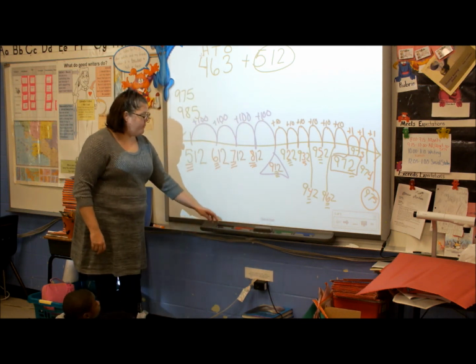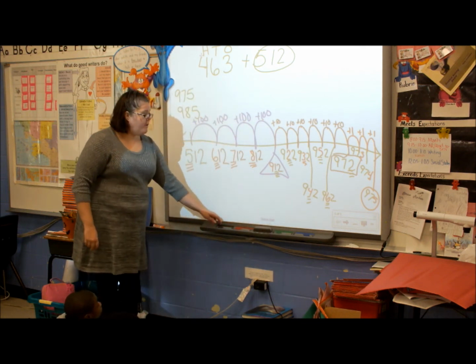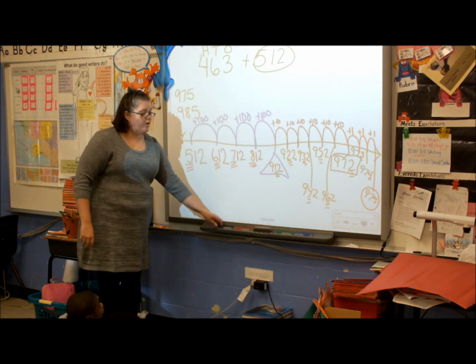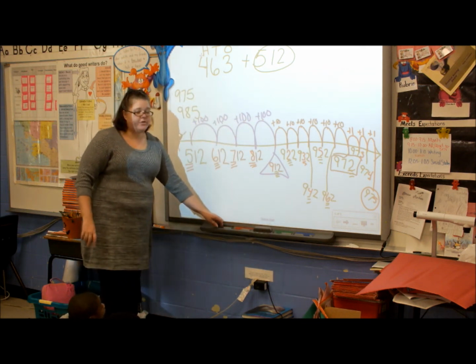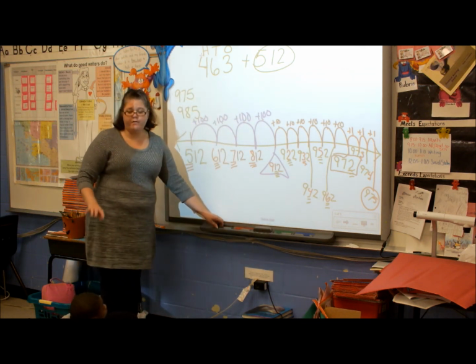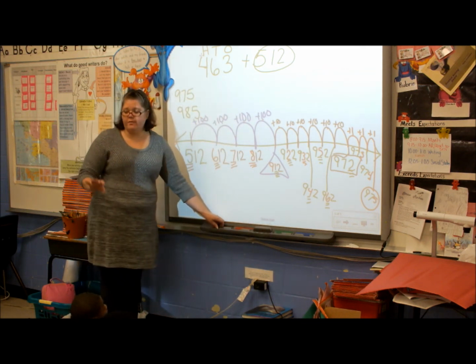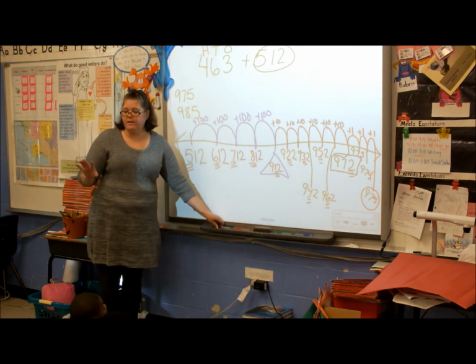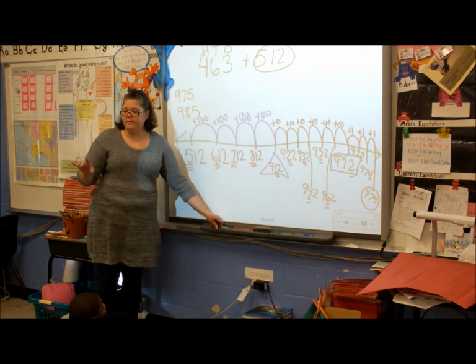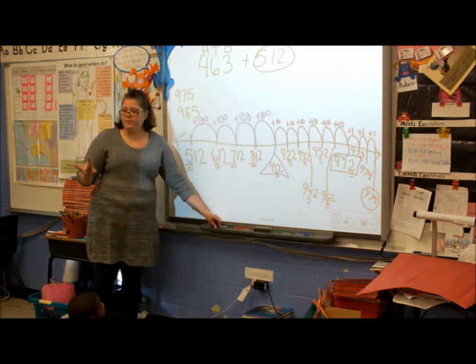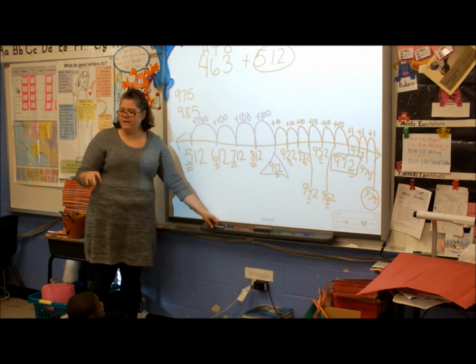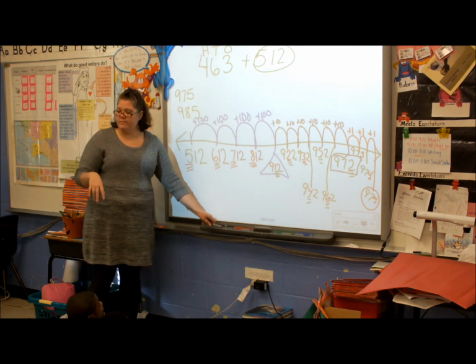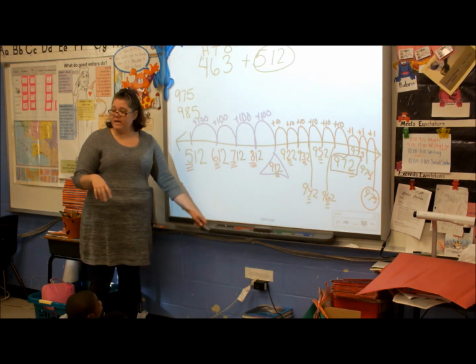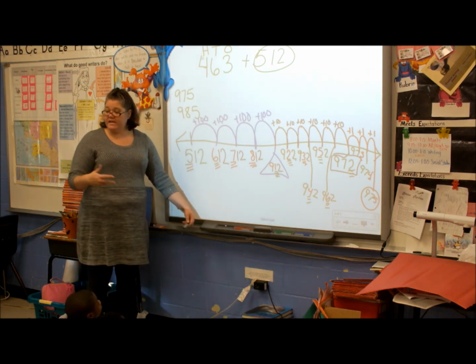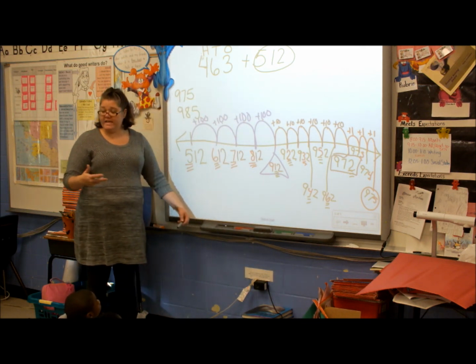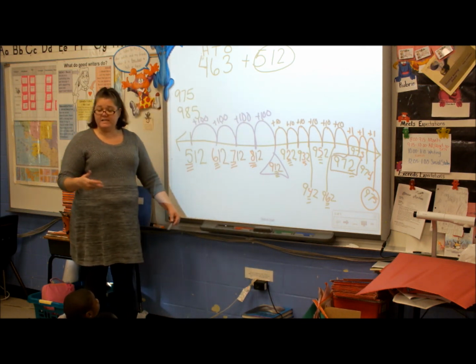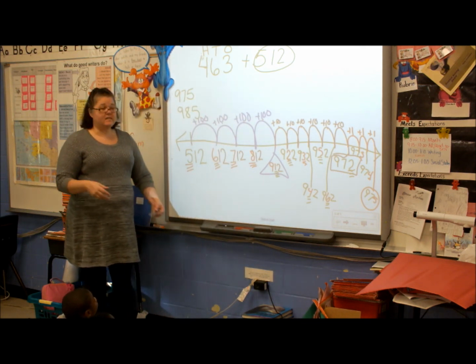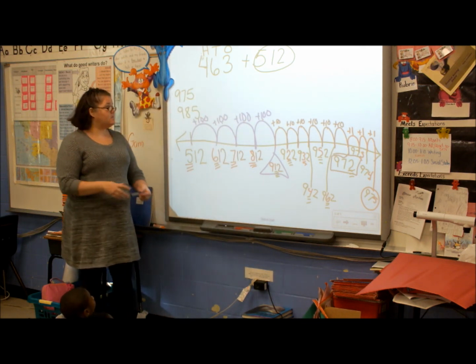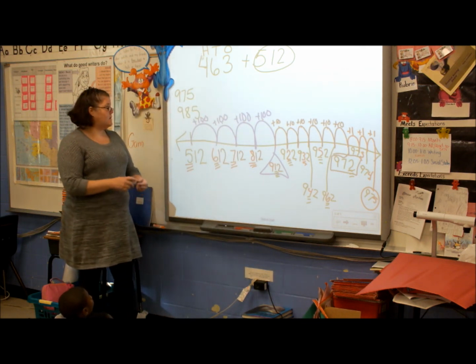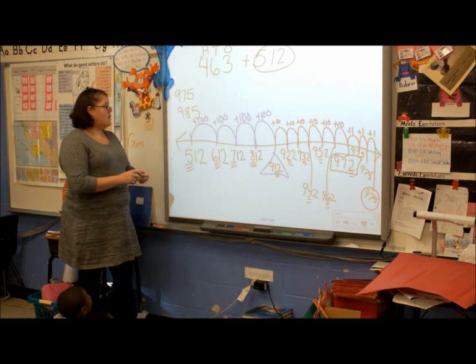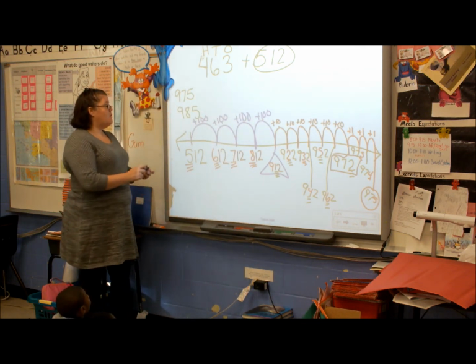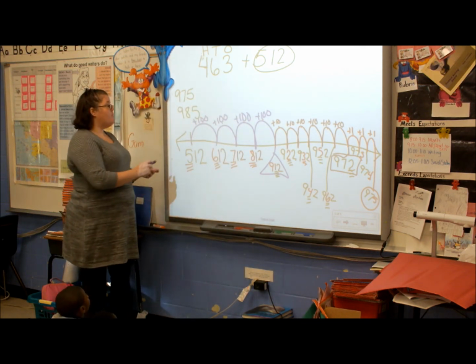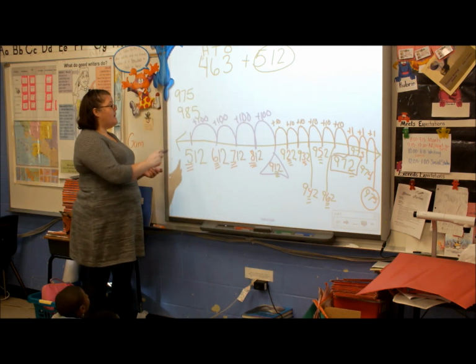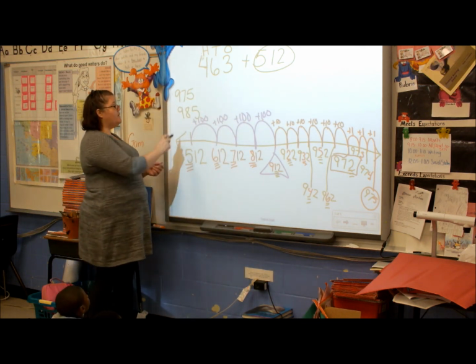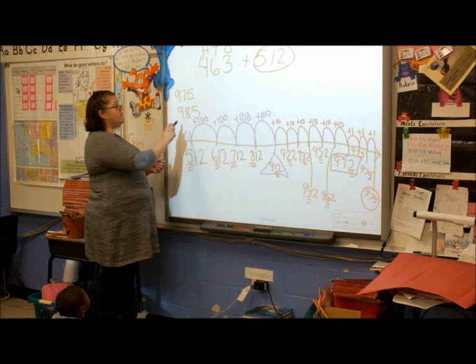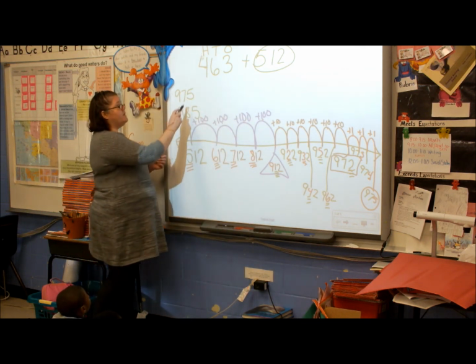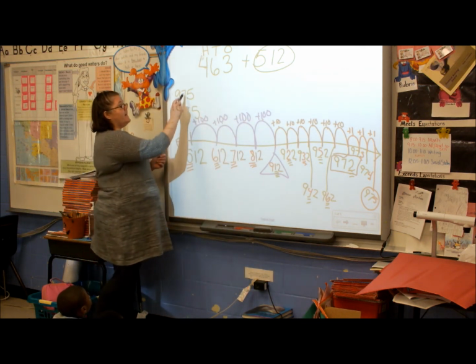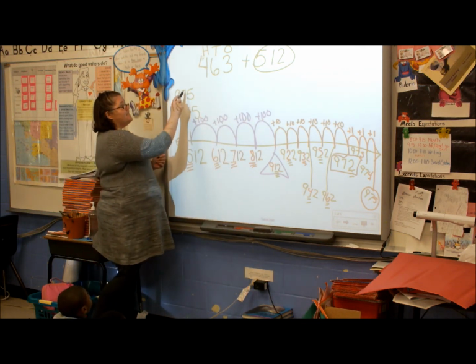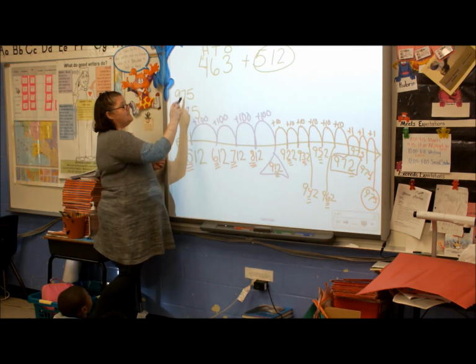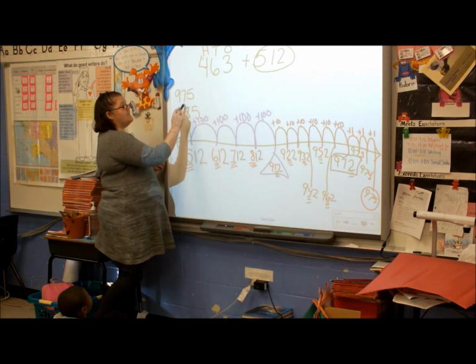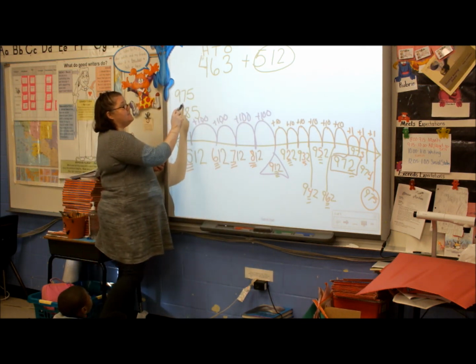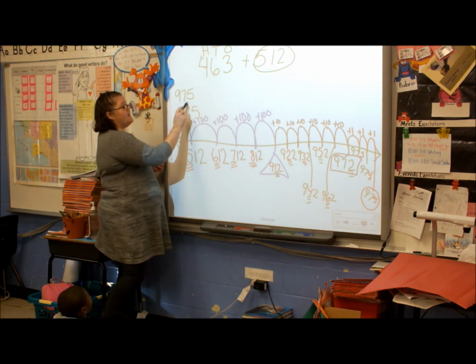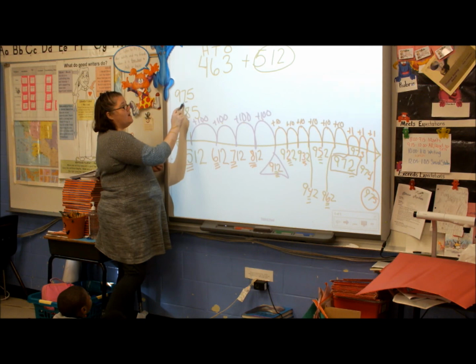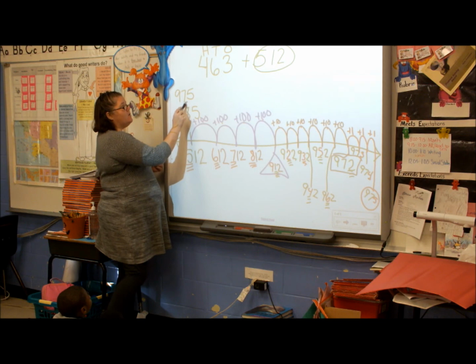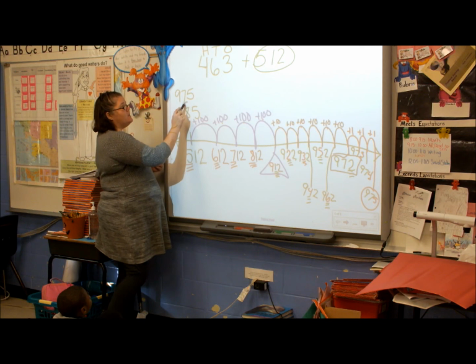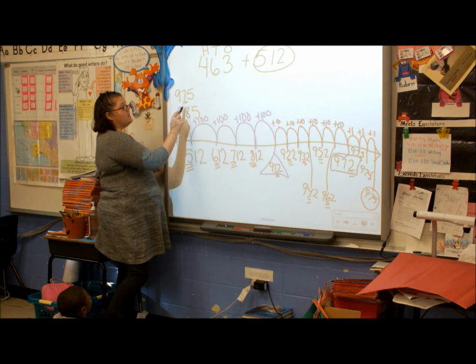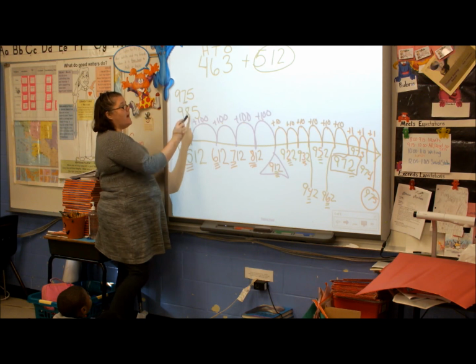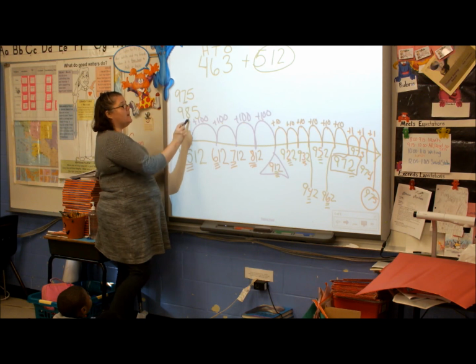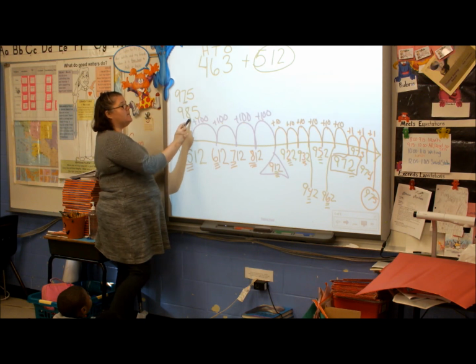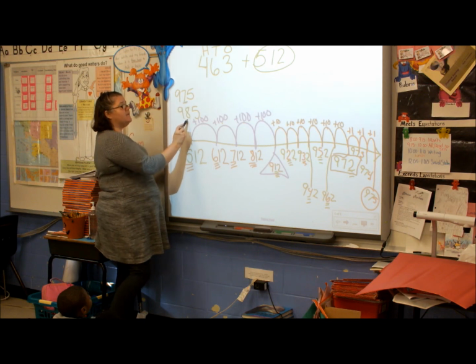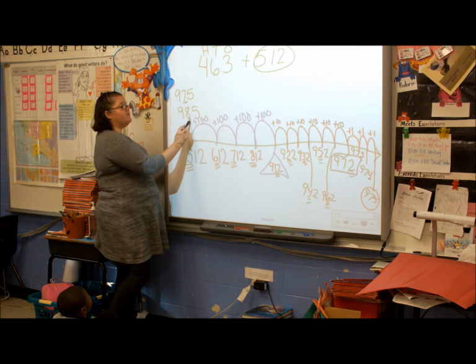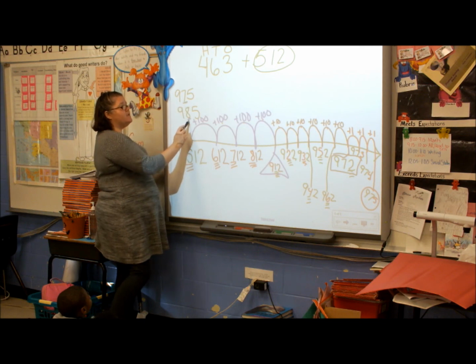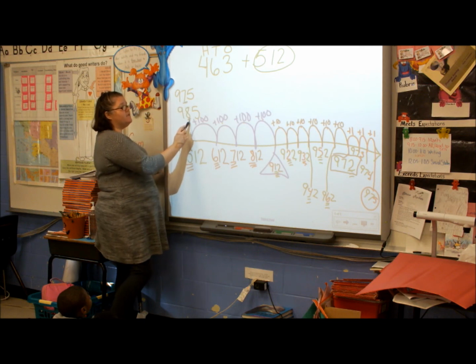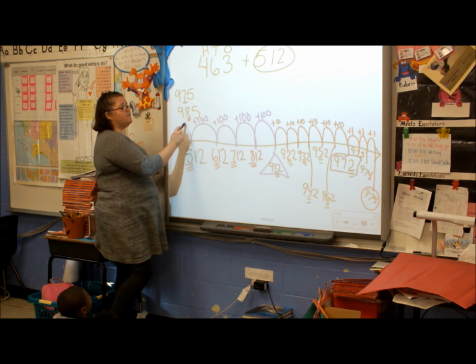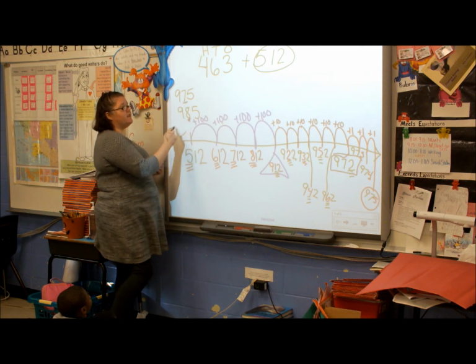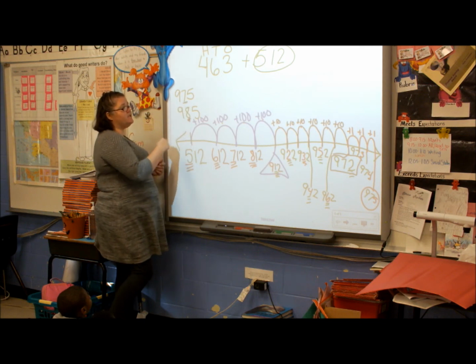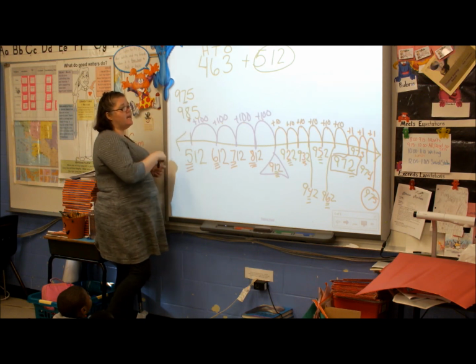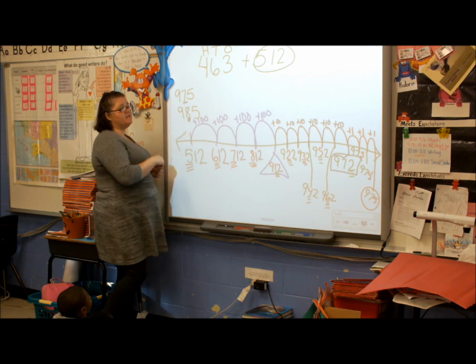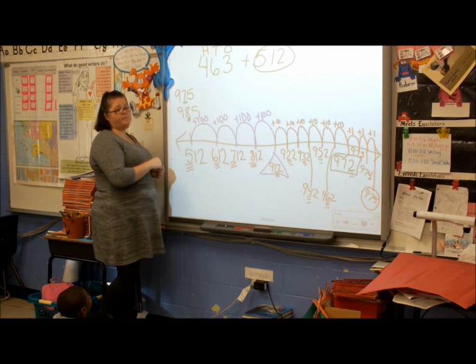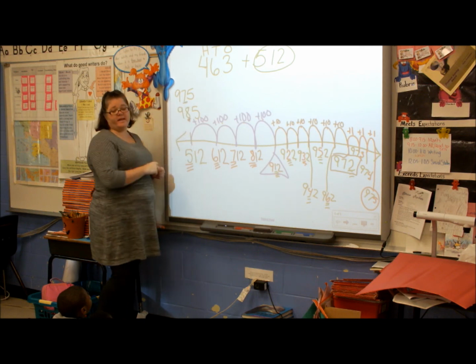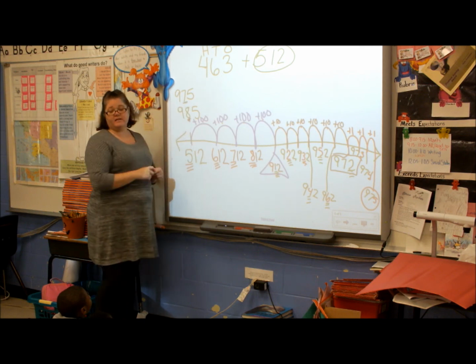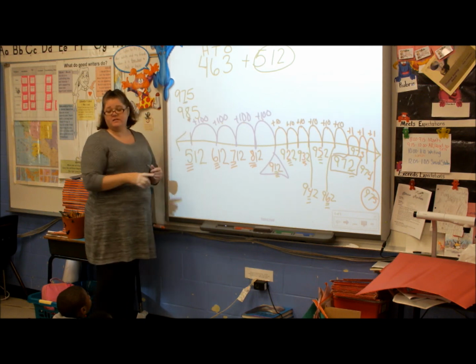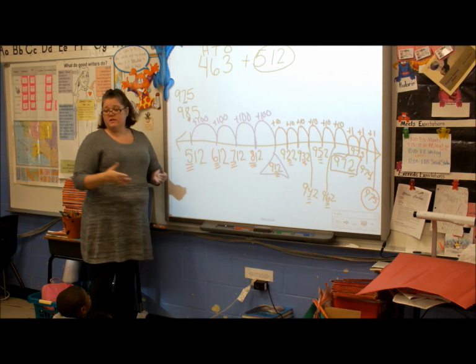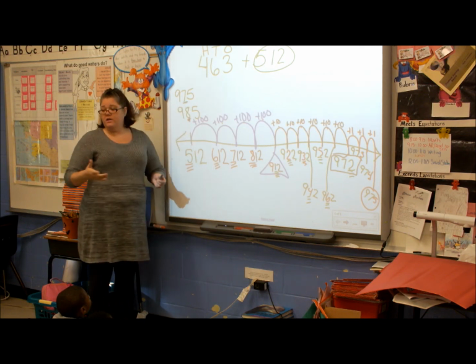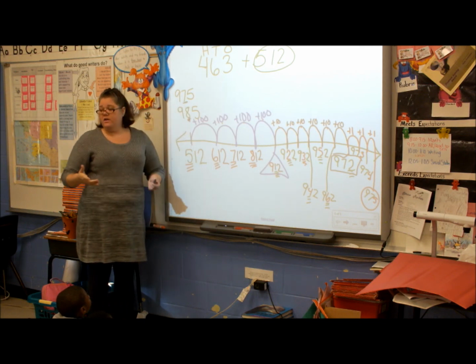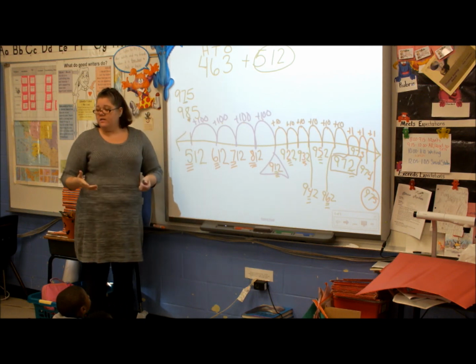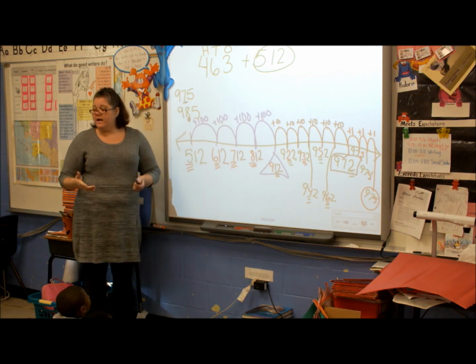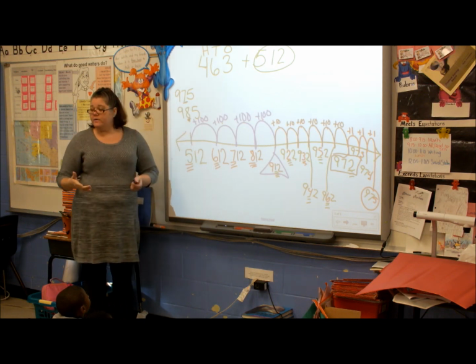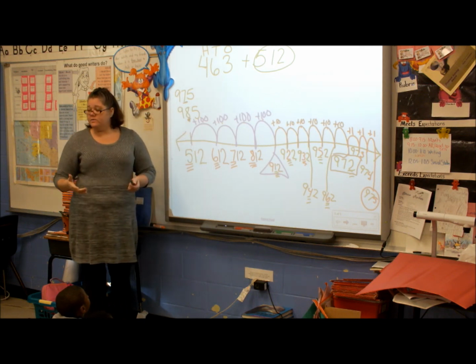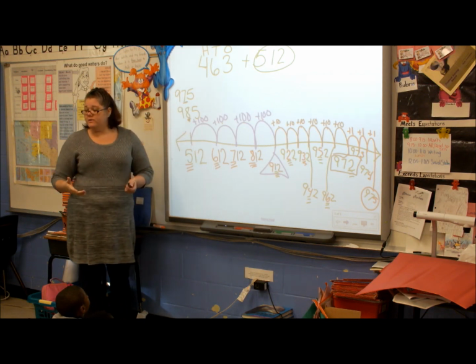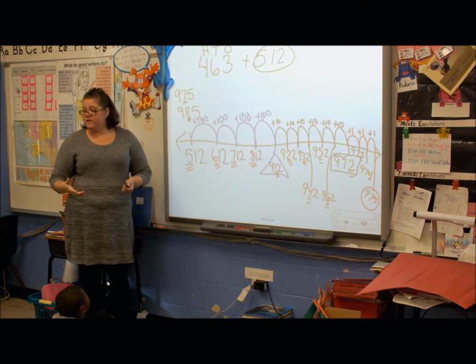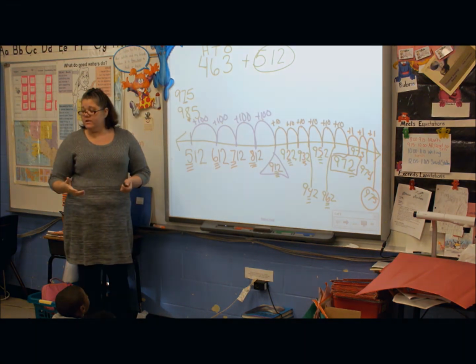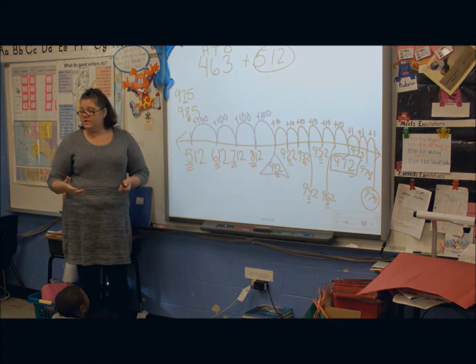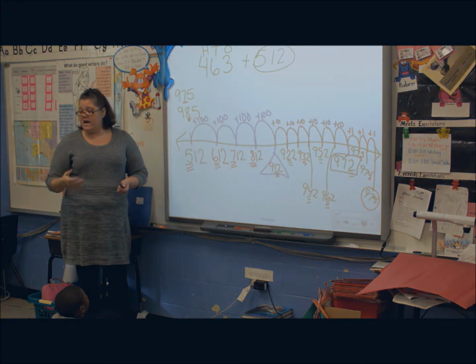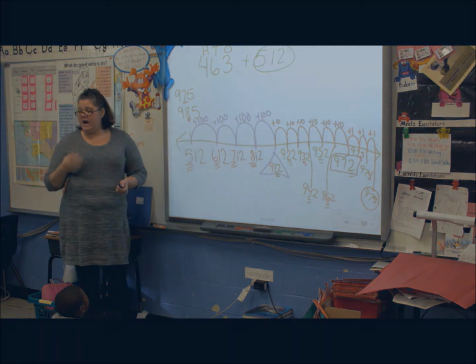Both of the people who made guesses made good guesses — they only had a difference in their 10s place. That was a really good job.